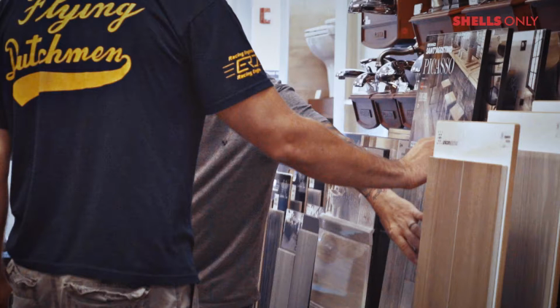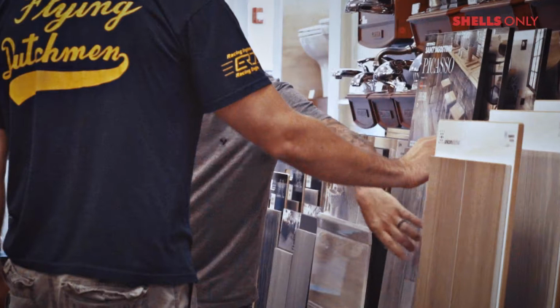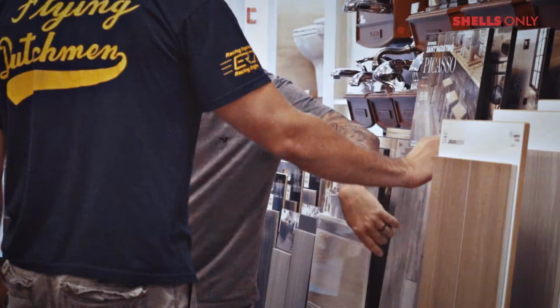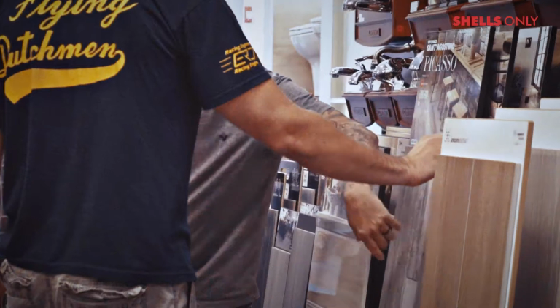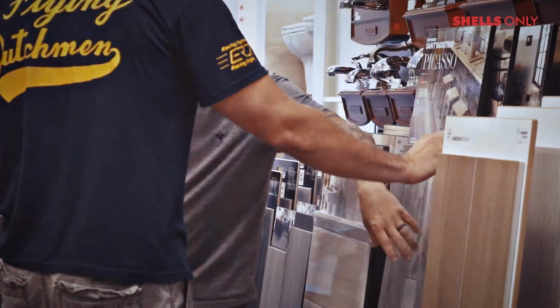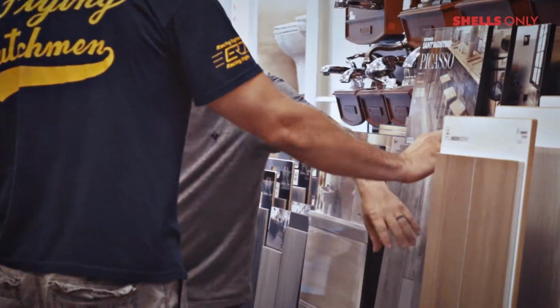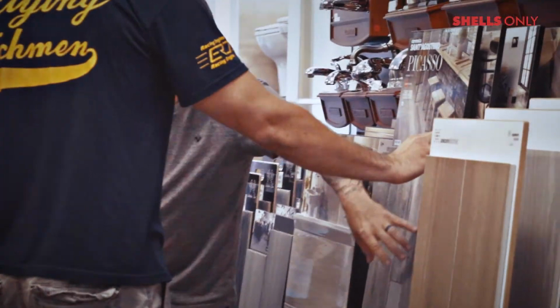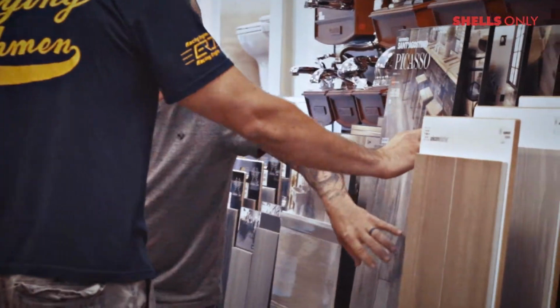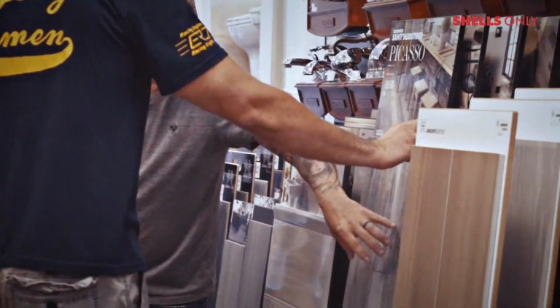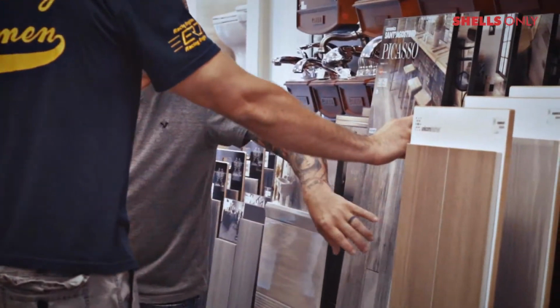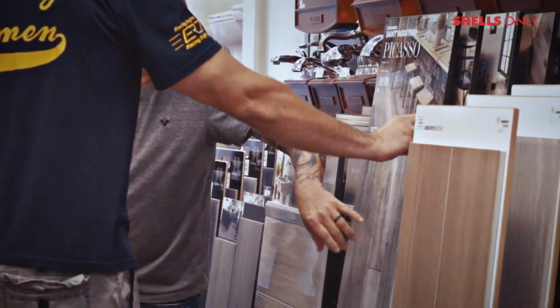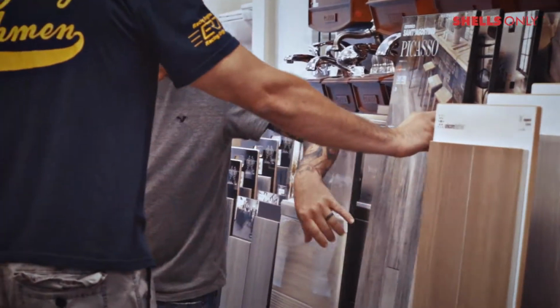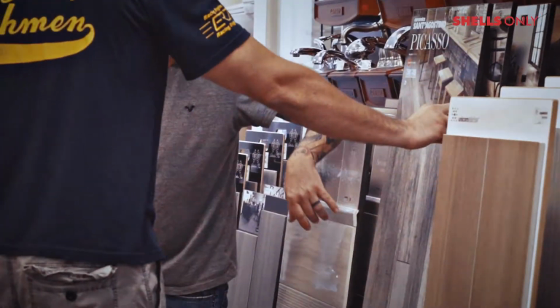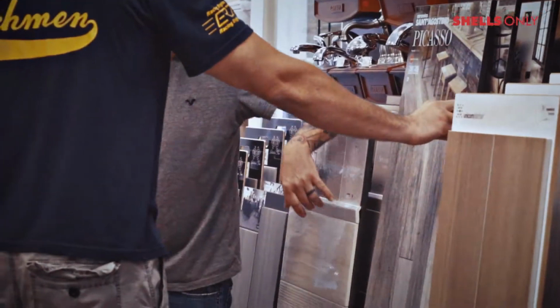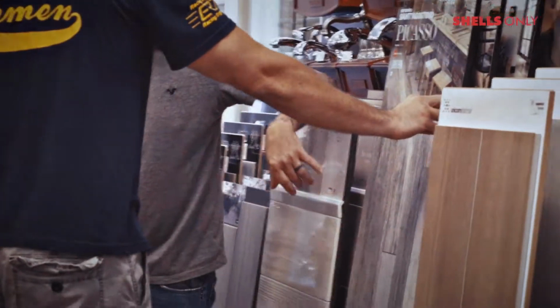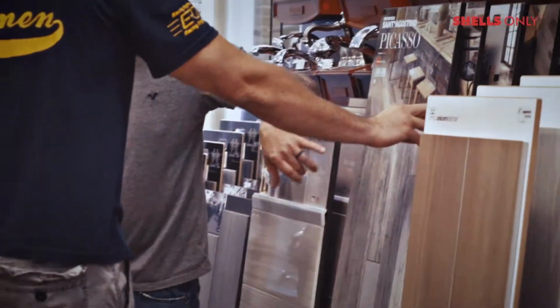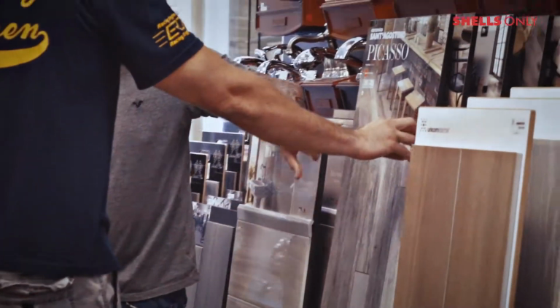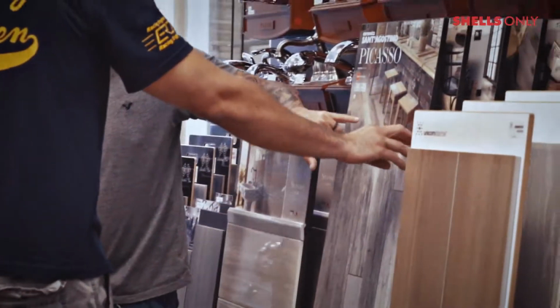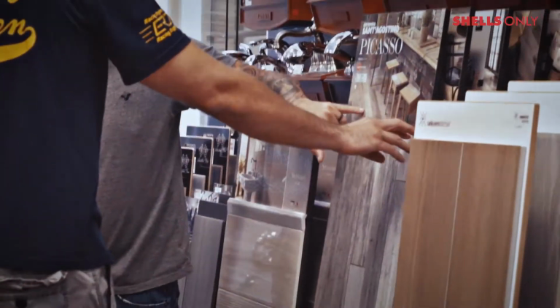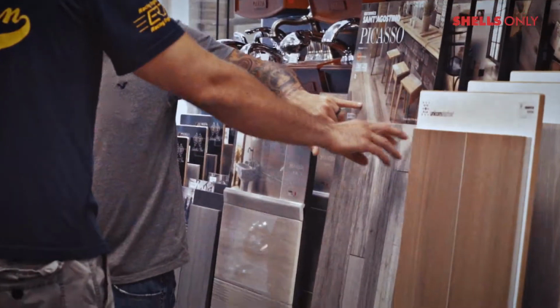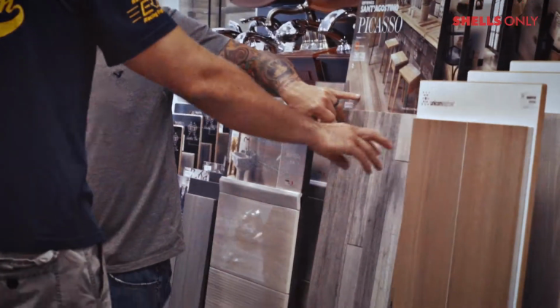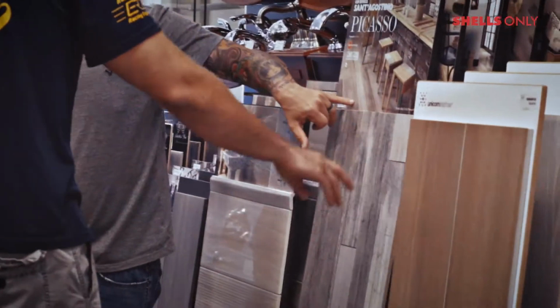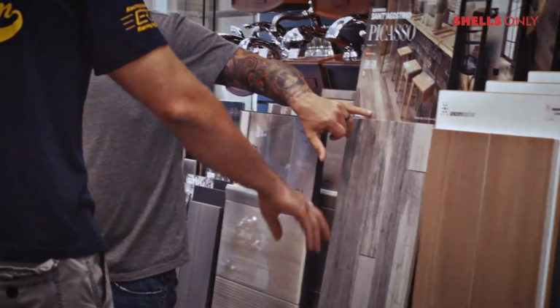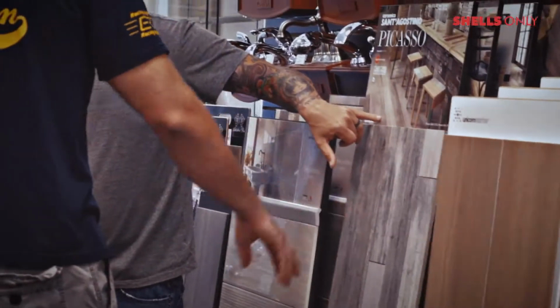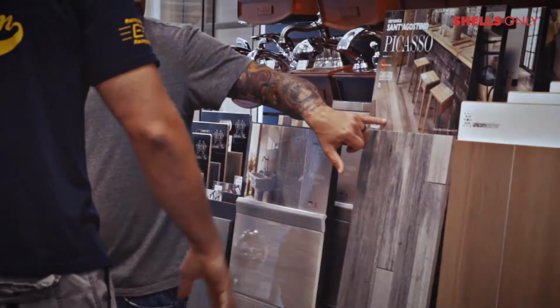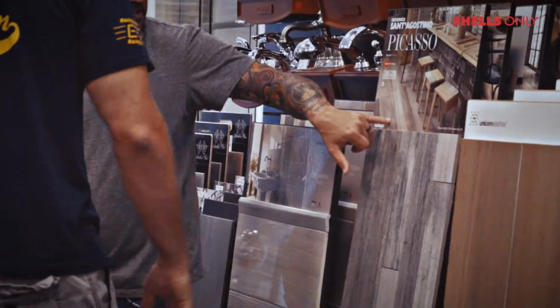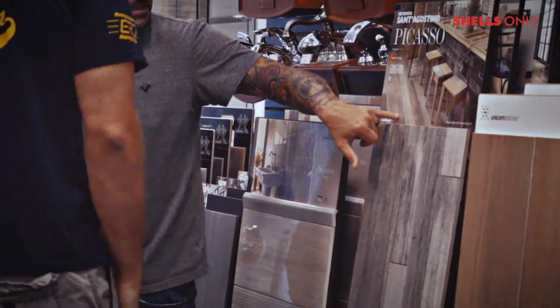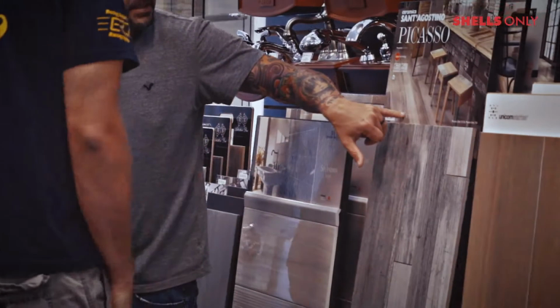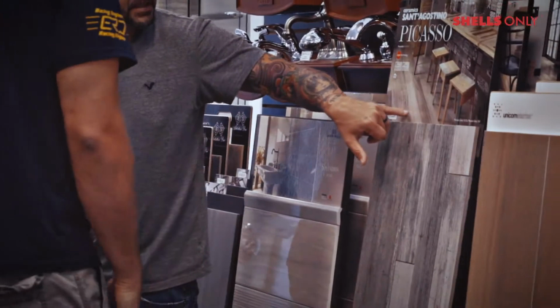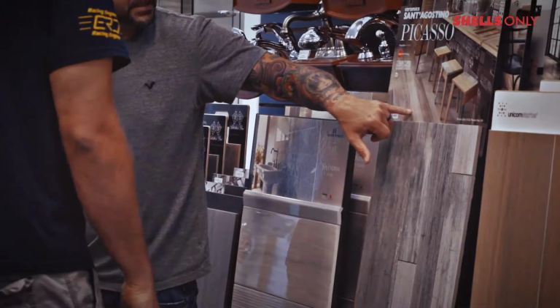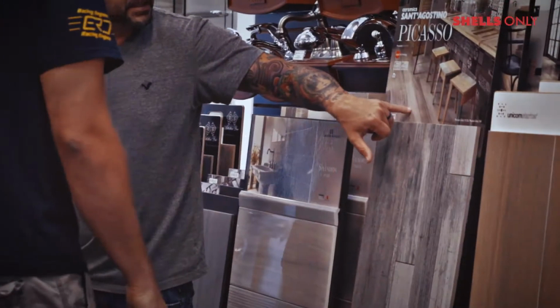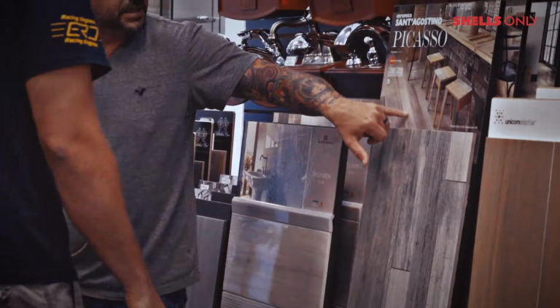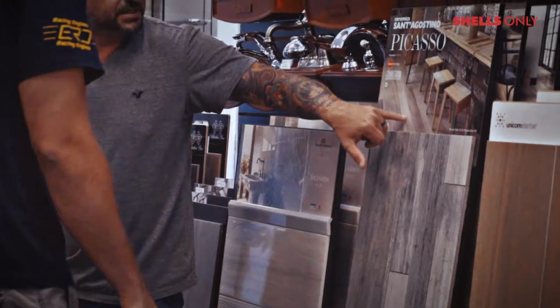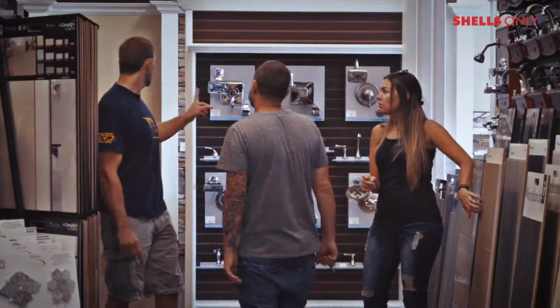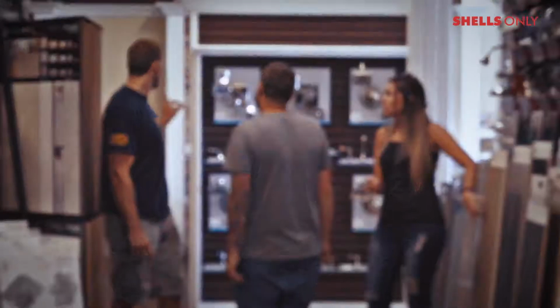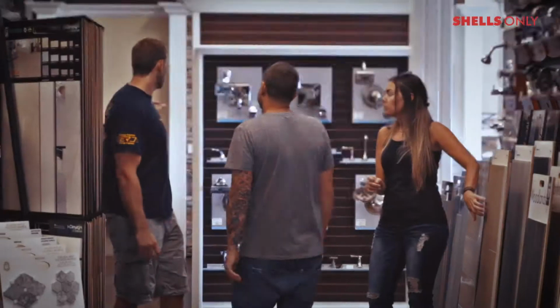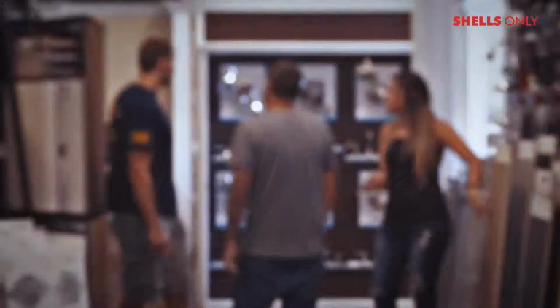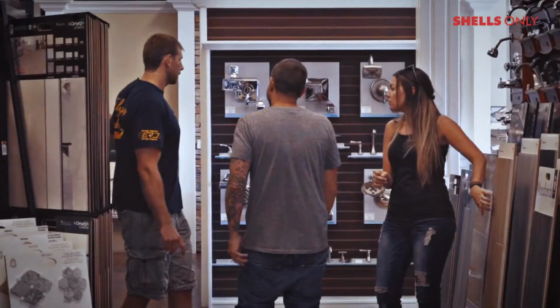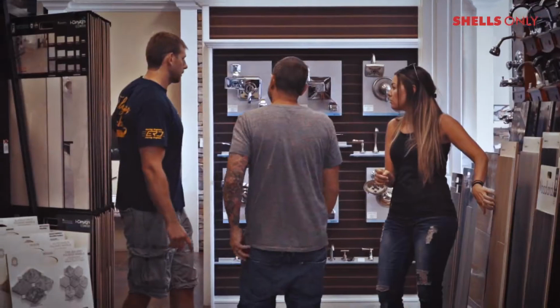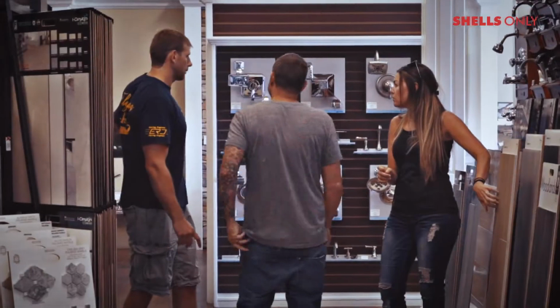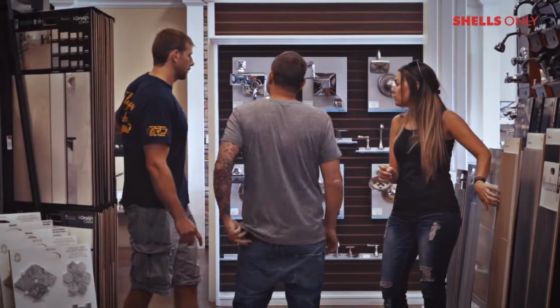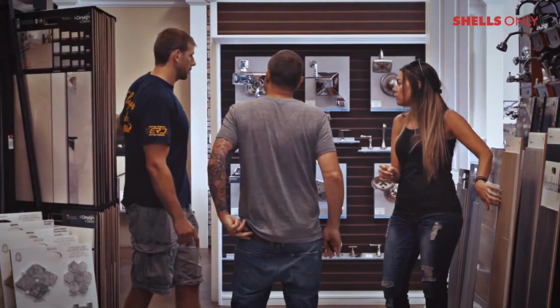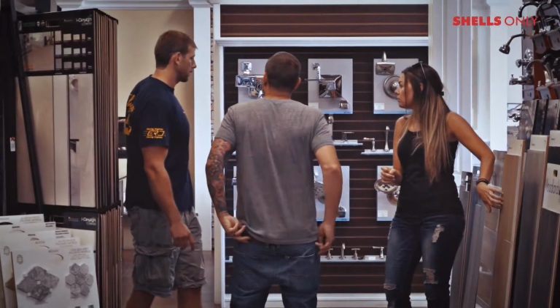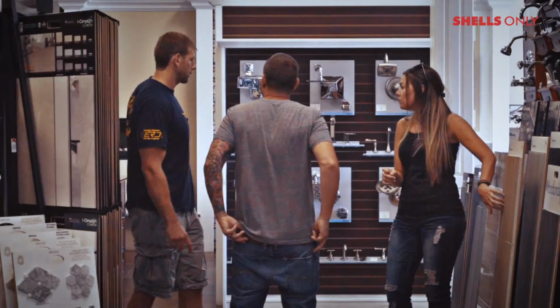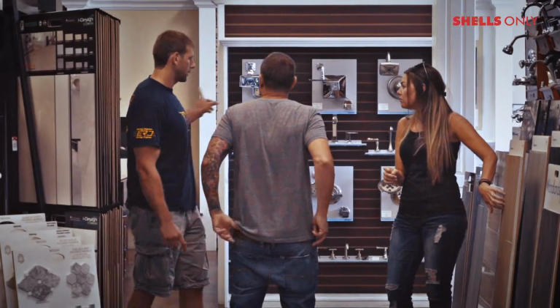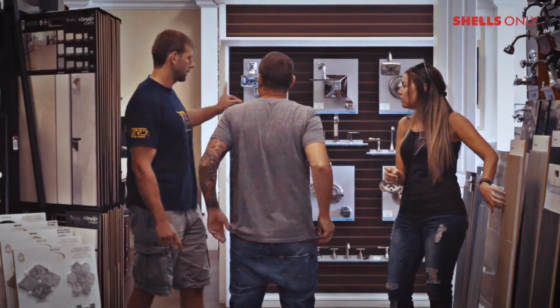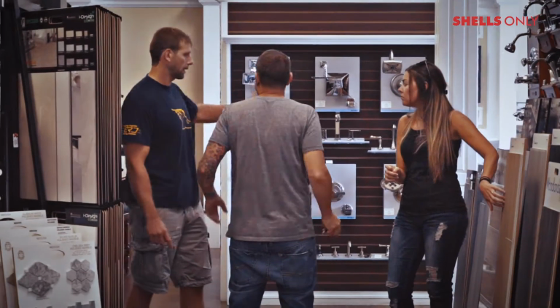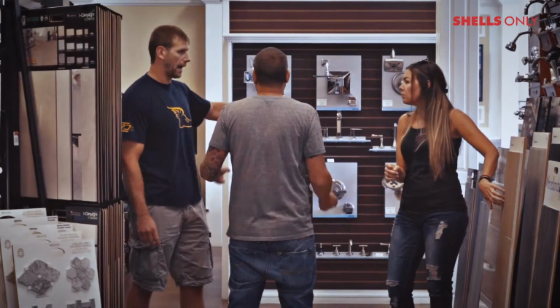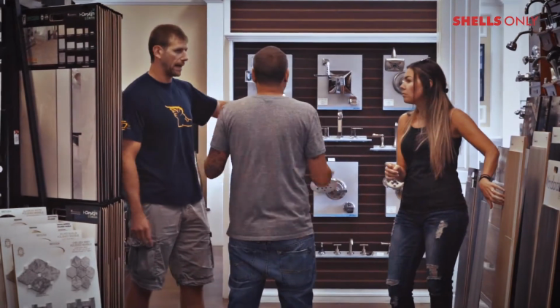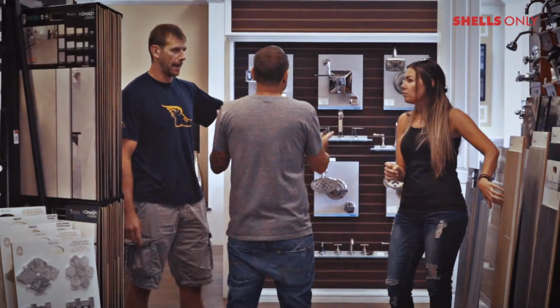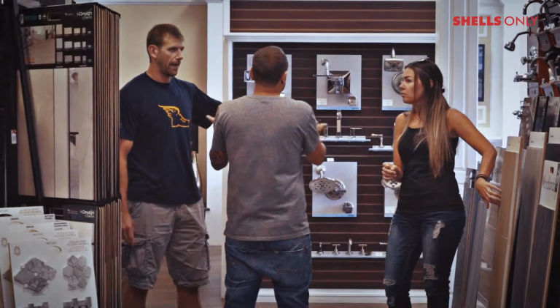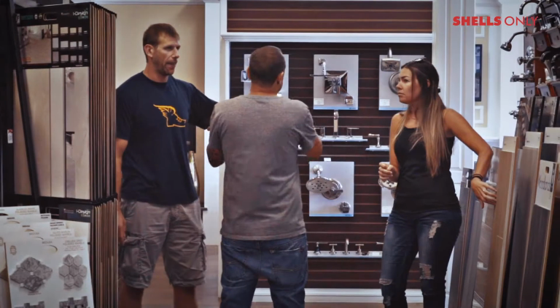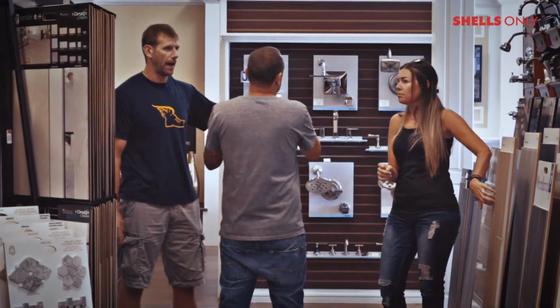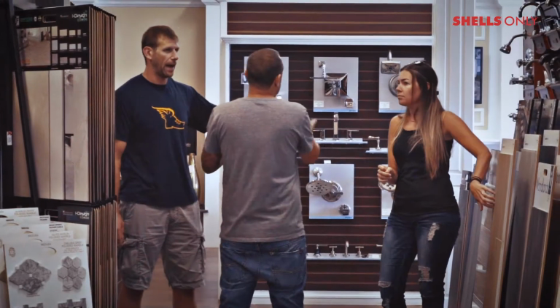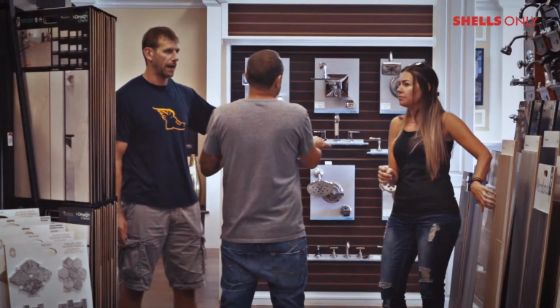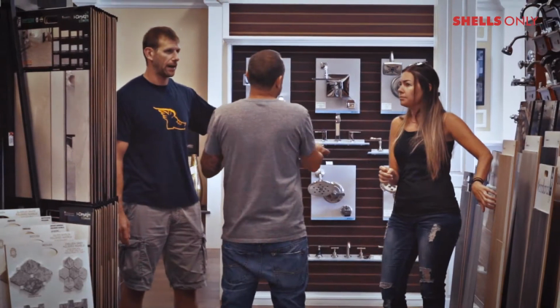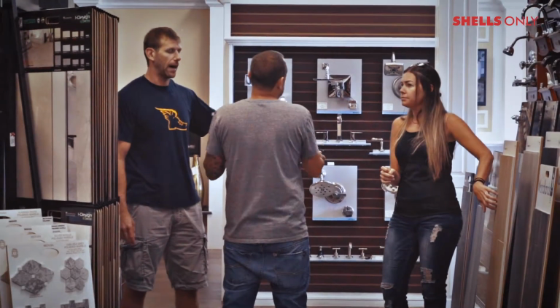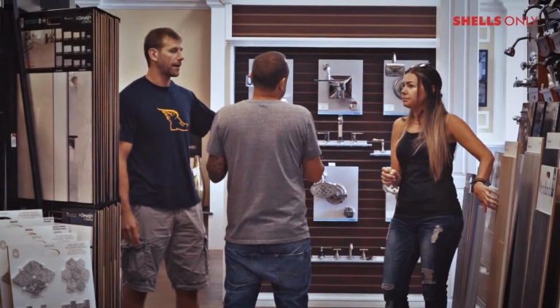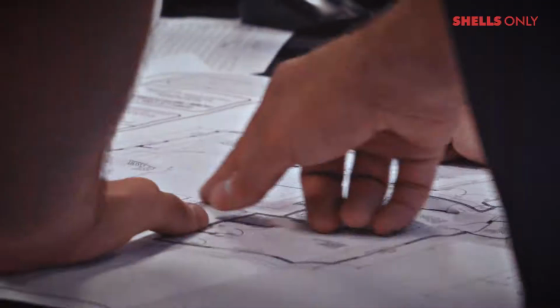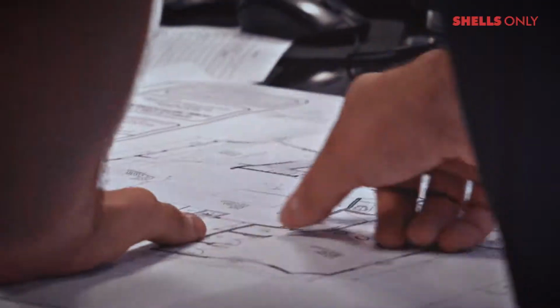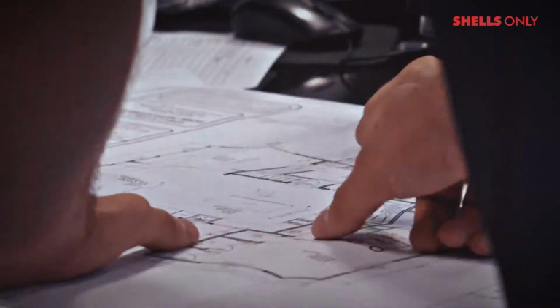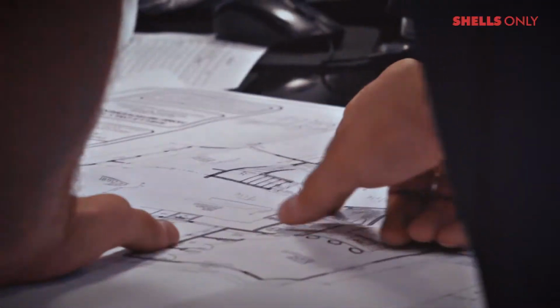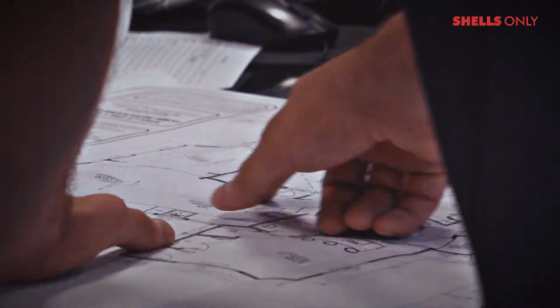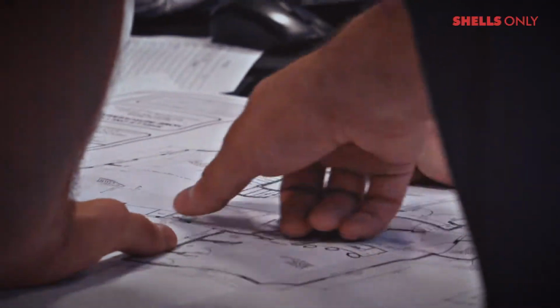We are completely redoing the first floor of our house. We're doing a dormer and an apartment on the side. The whole process has been amazing.